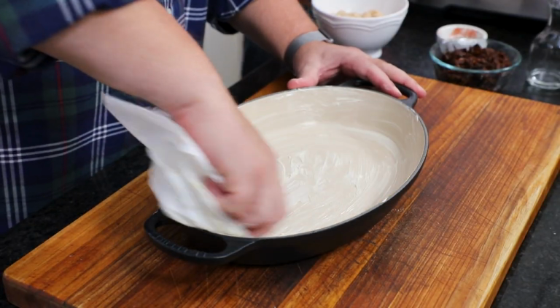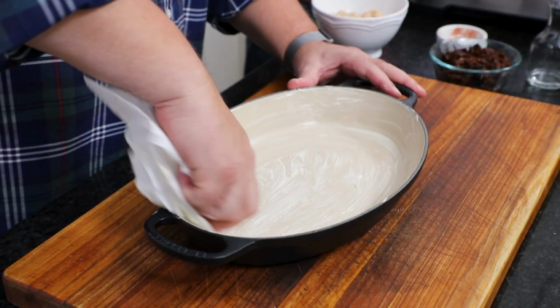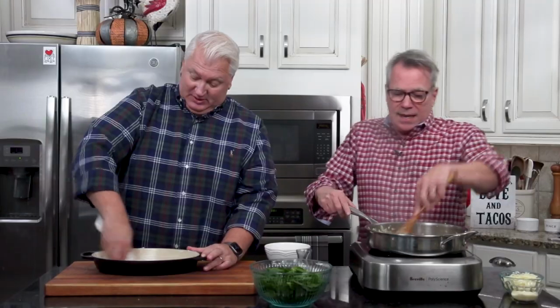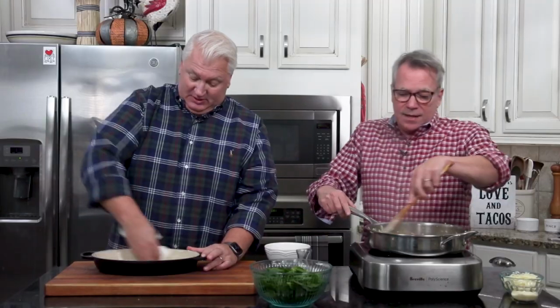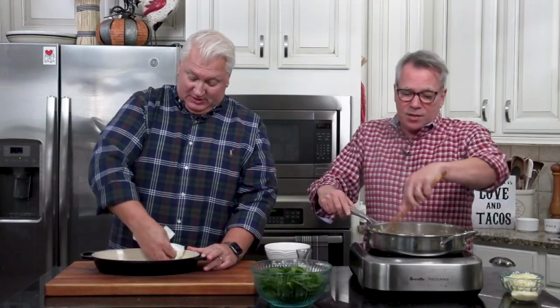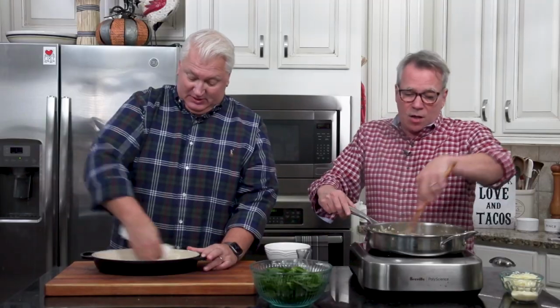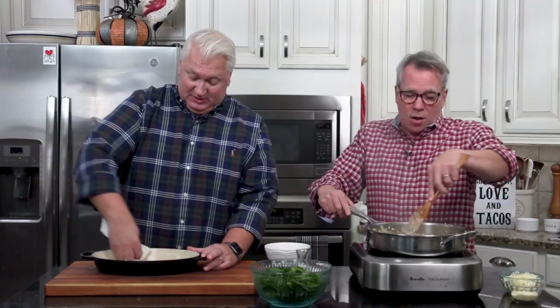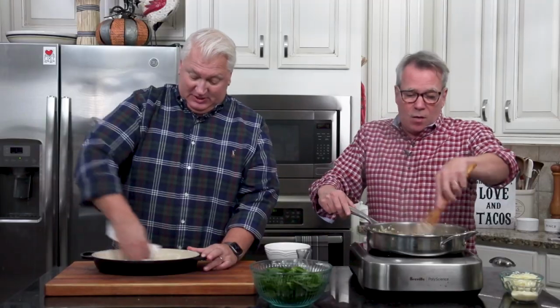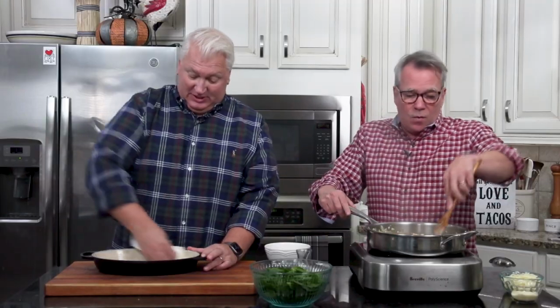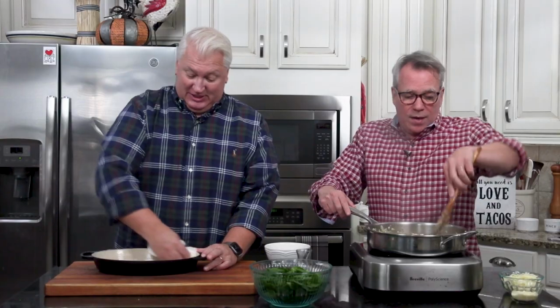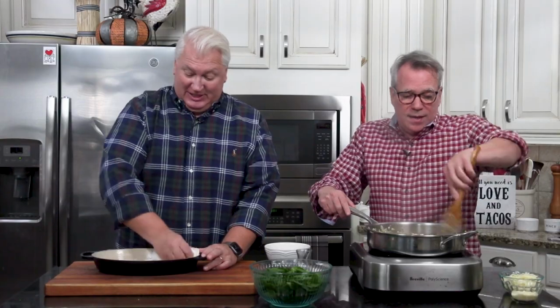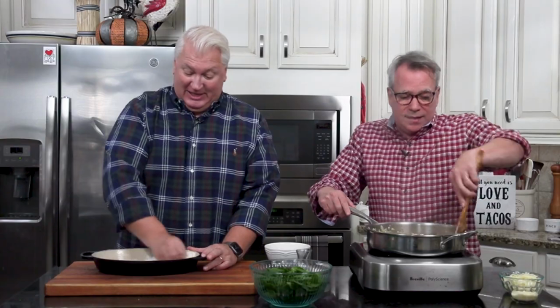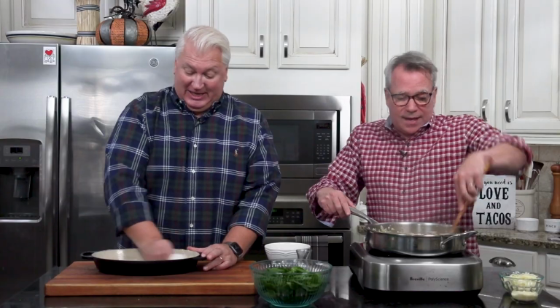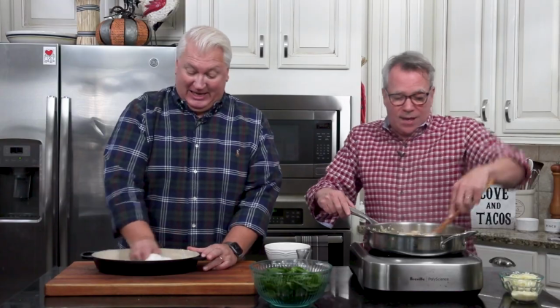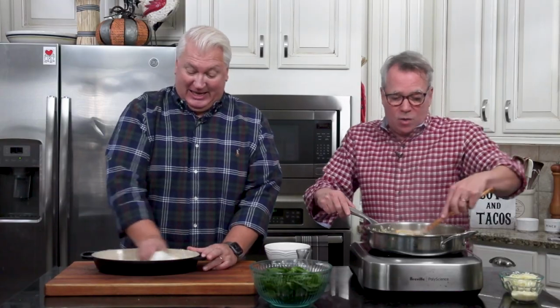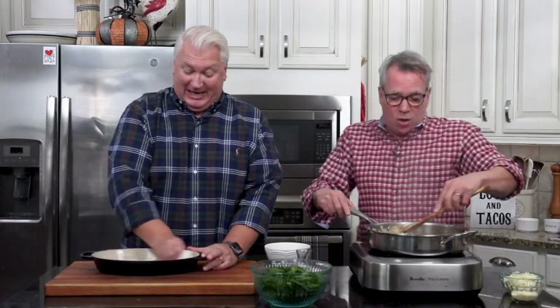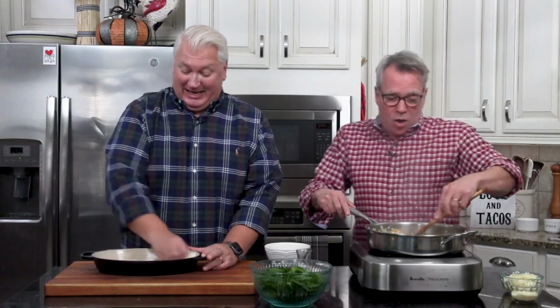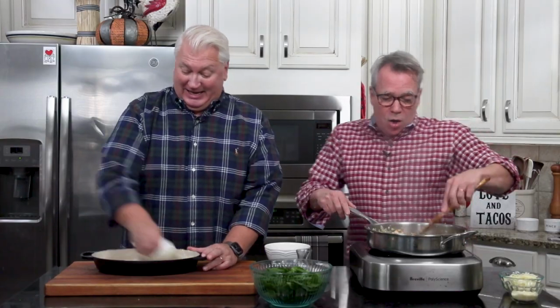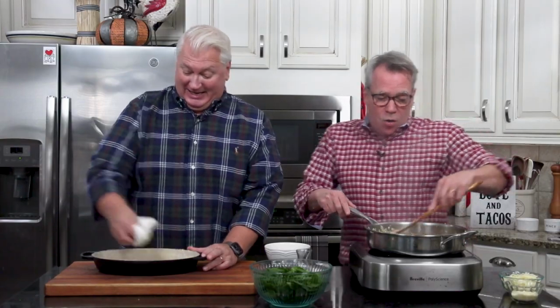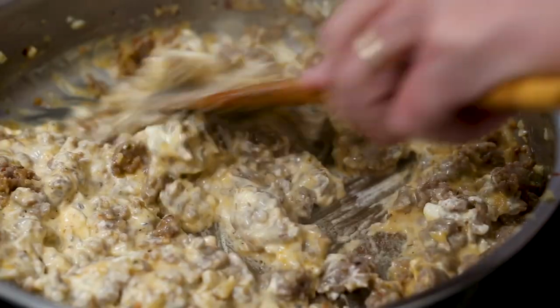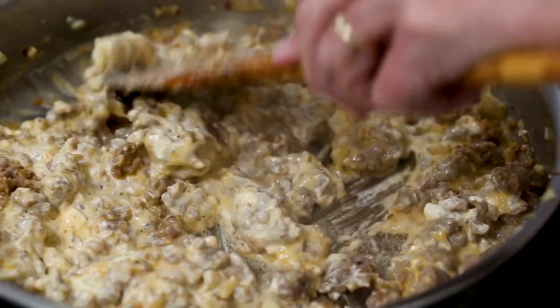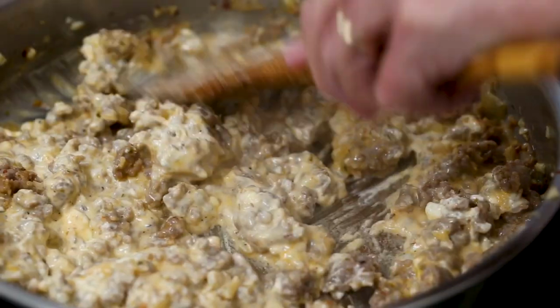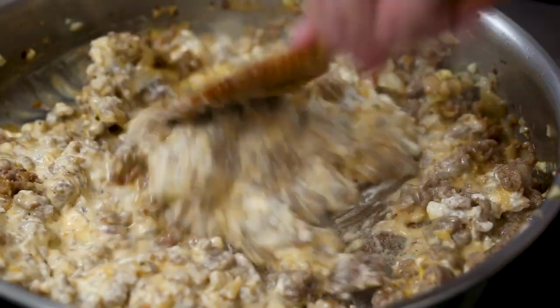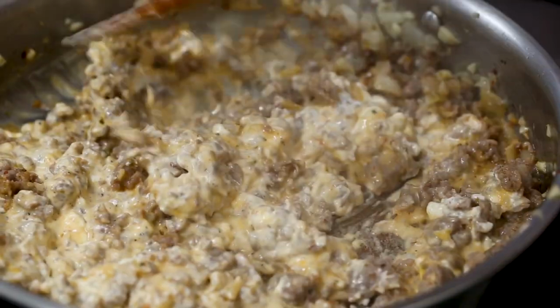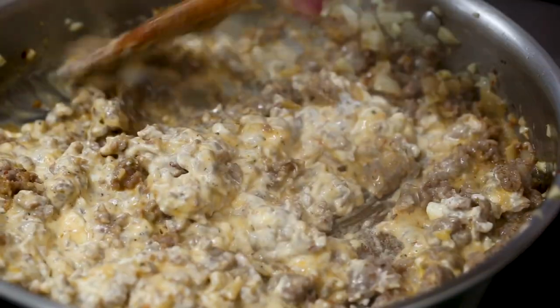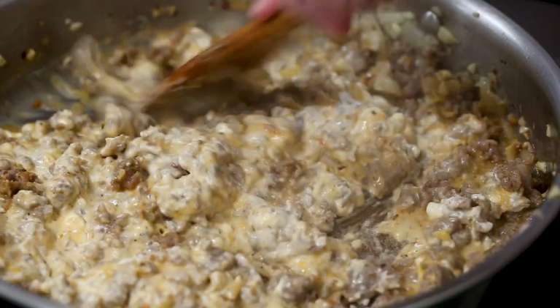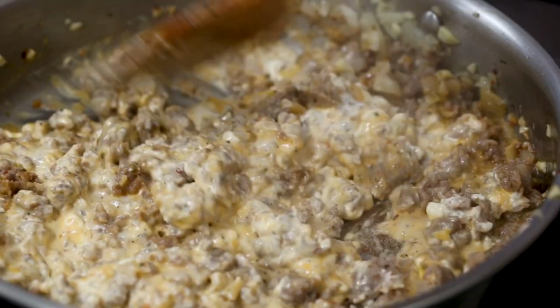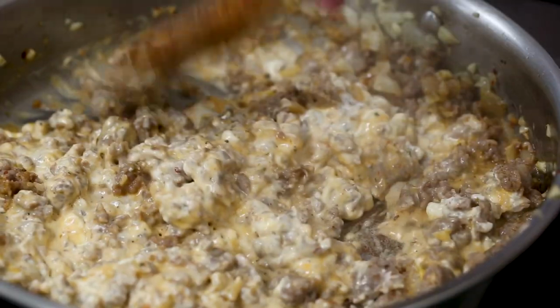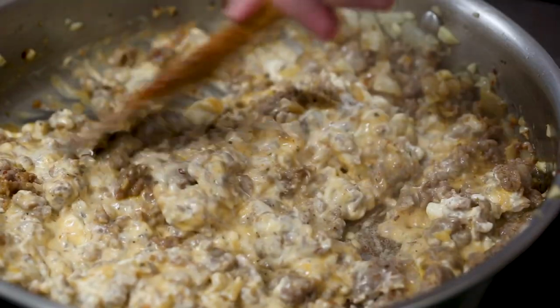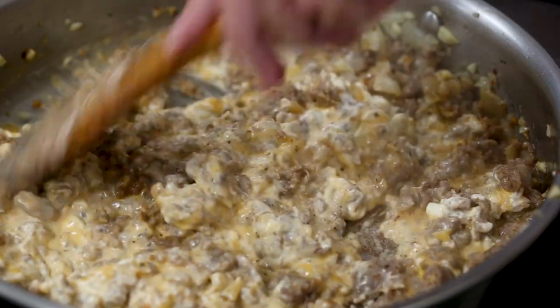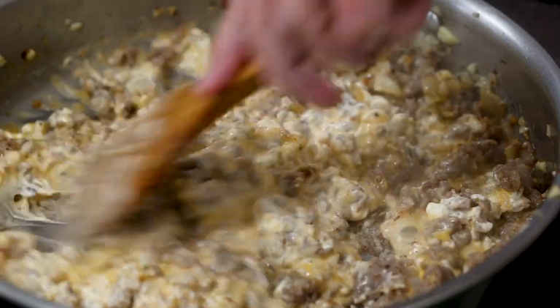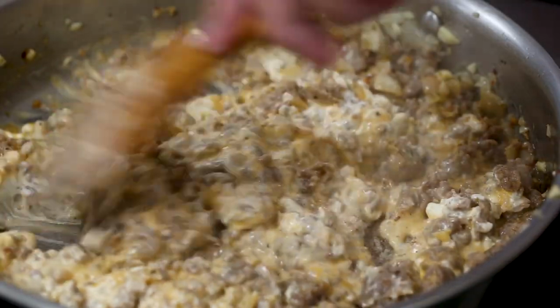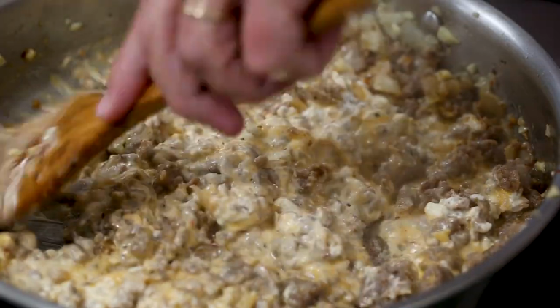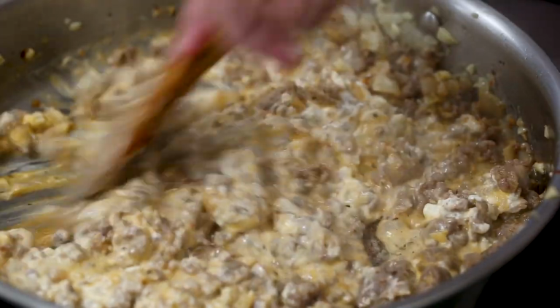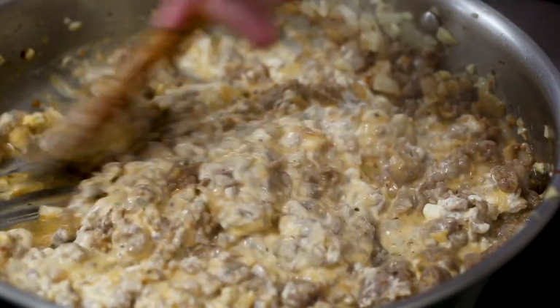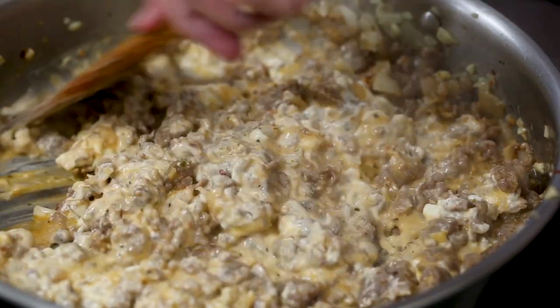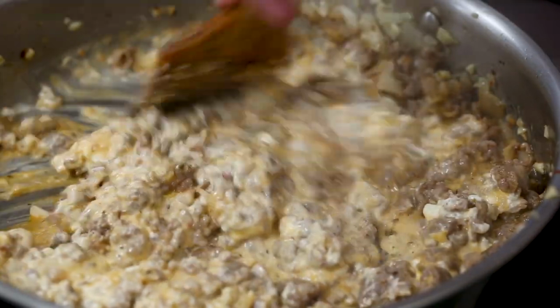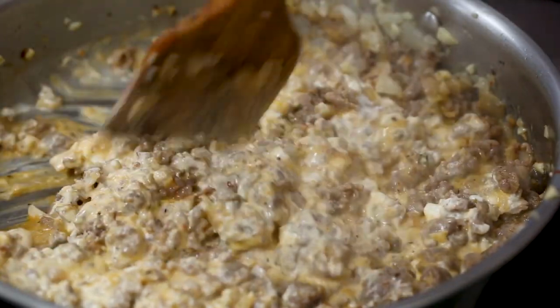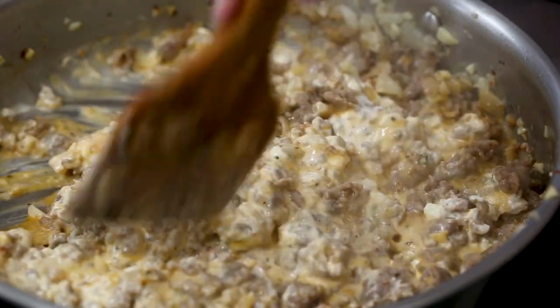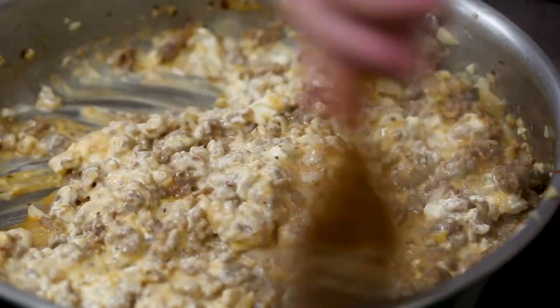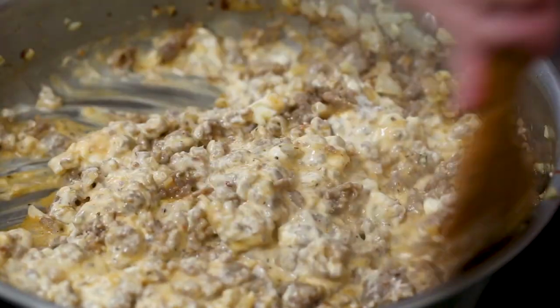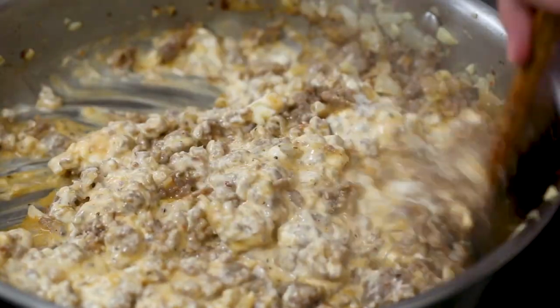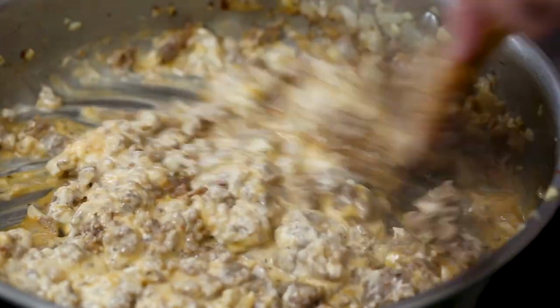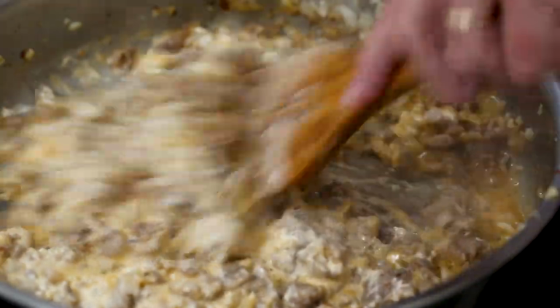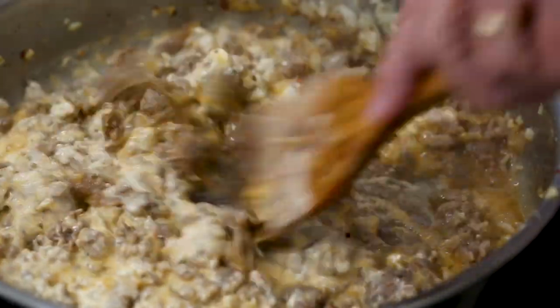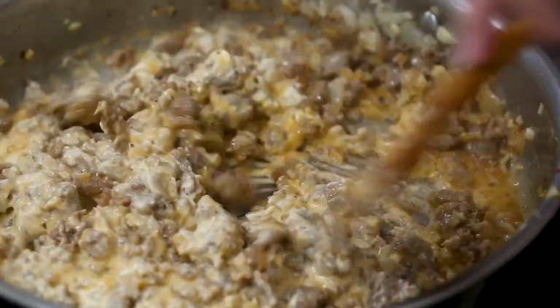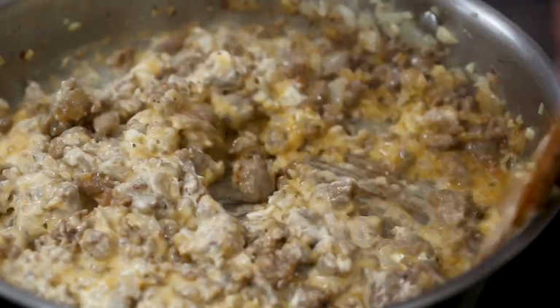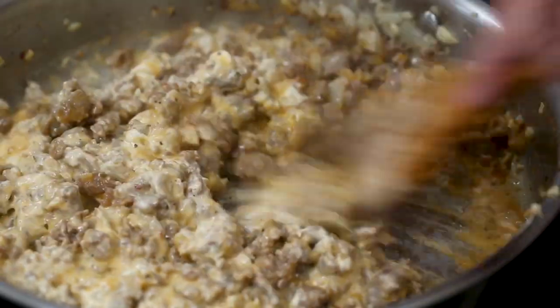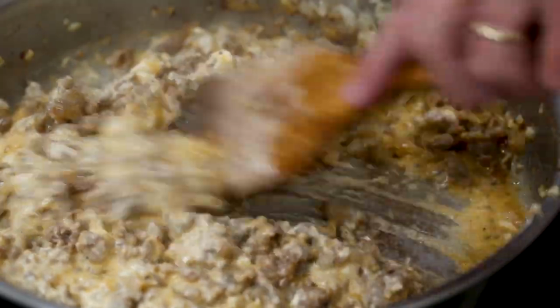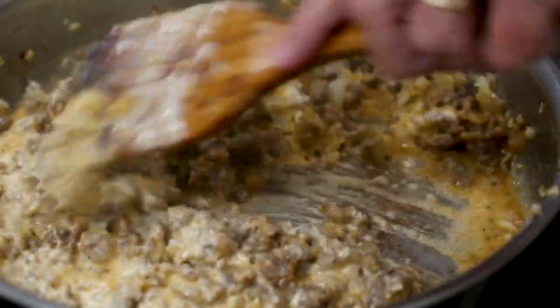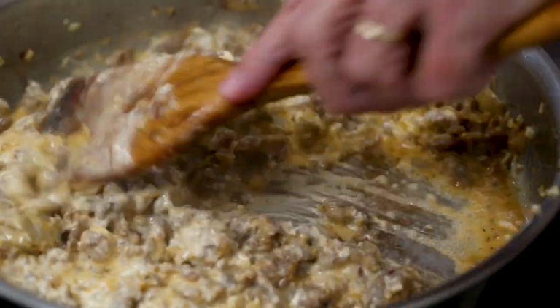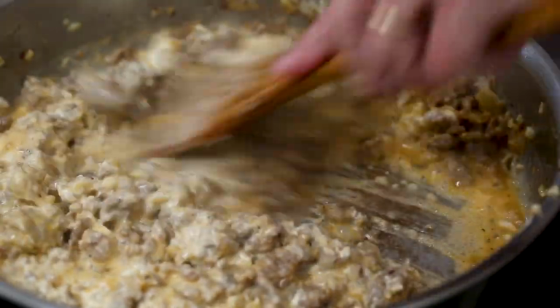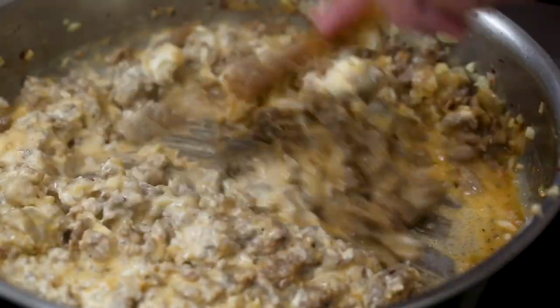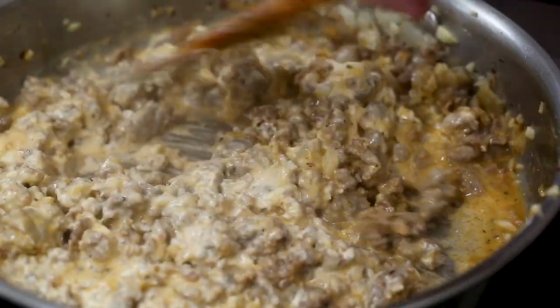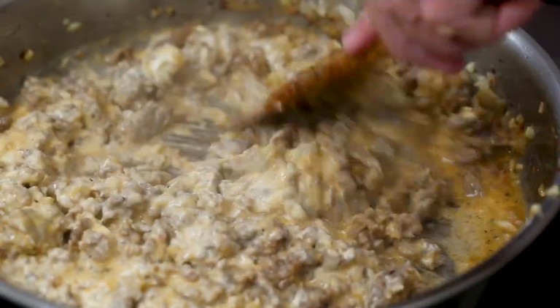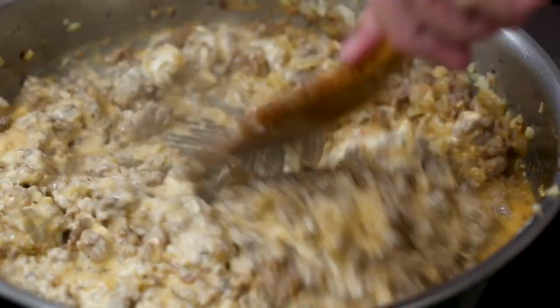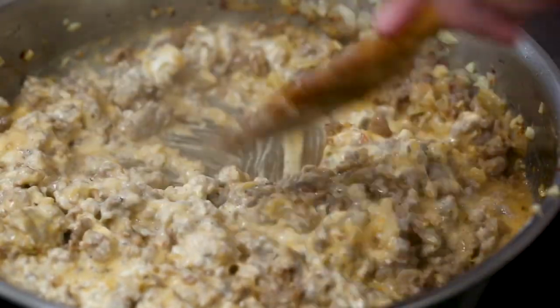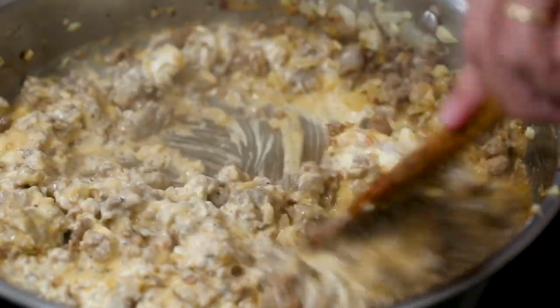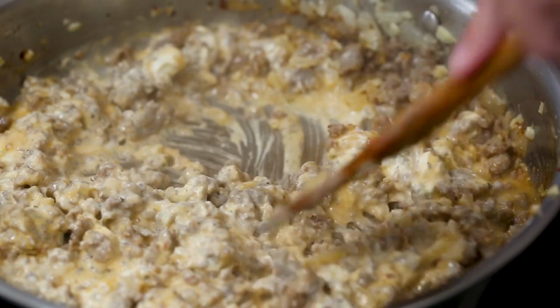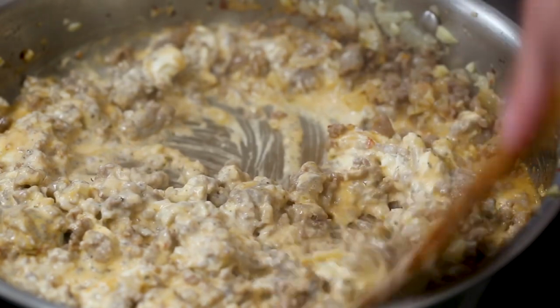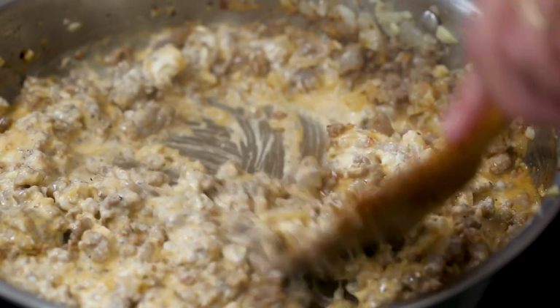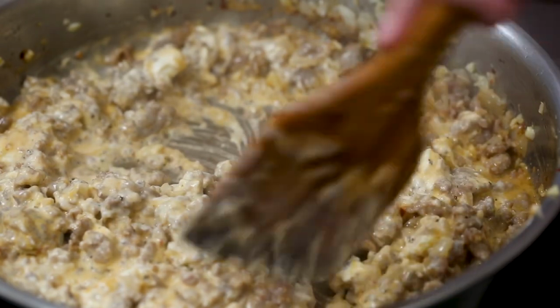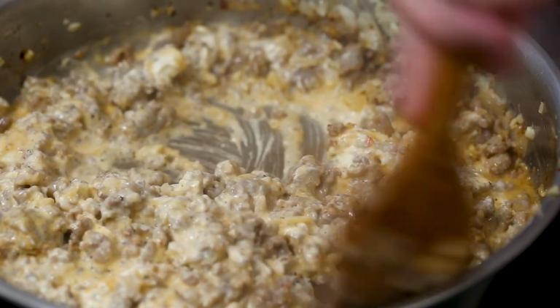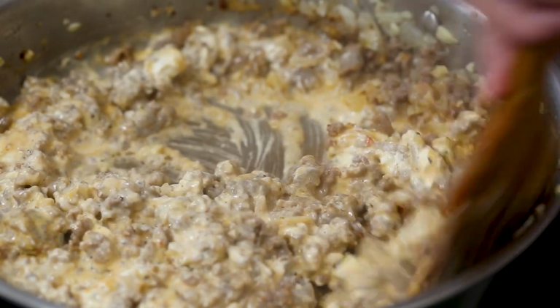This dip is always one of those that people say, 'What is that?' and then, 'I want that recipe.'